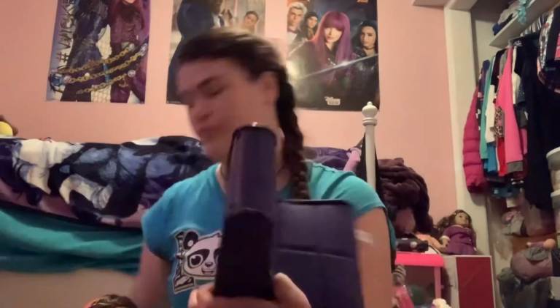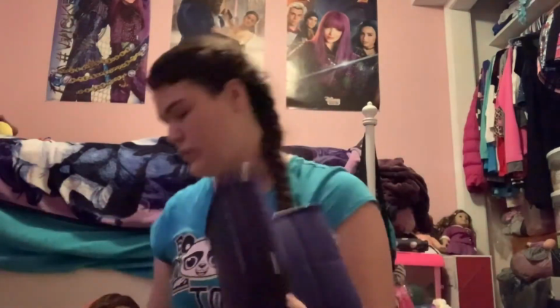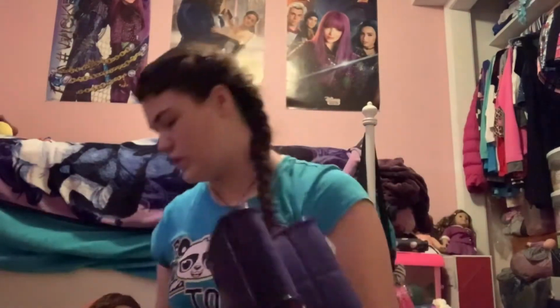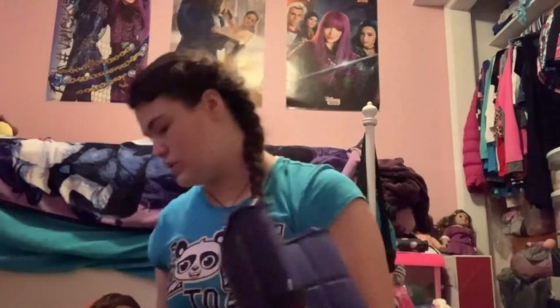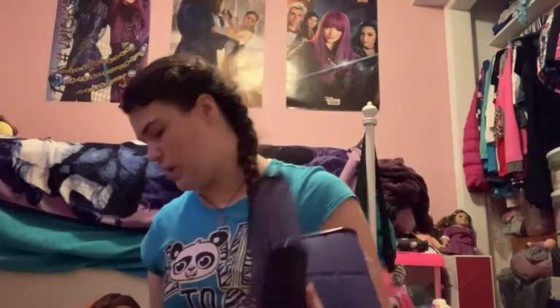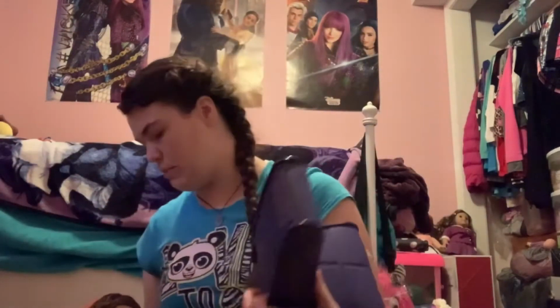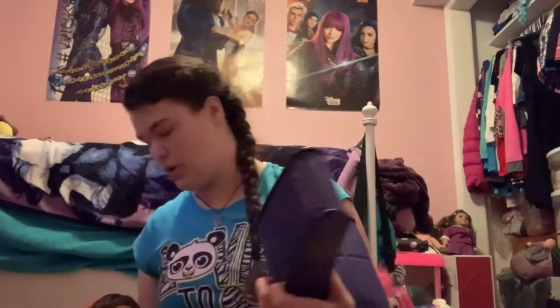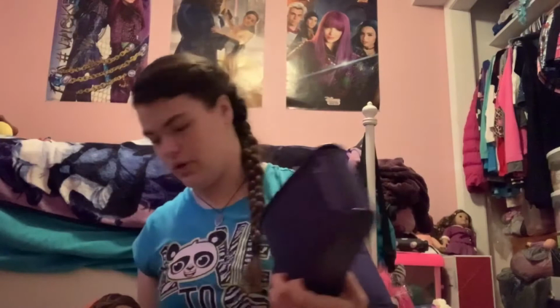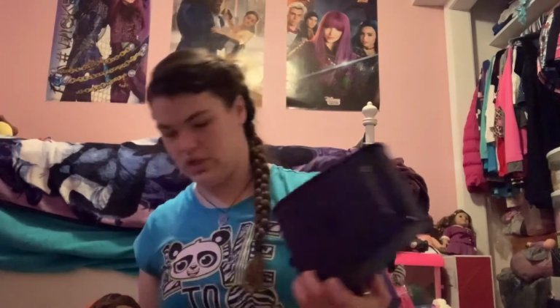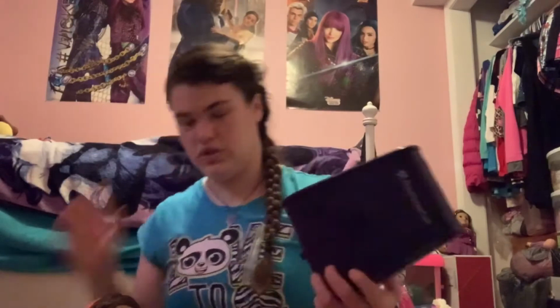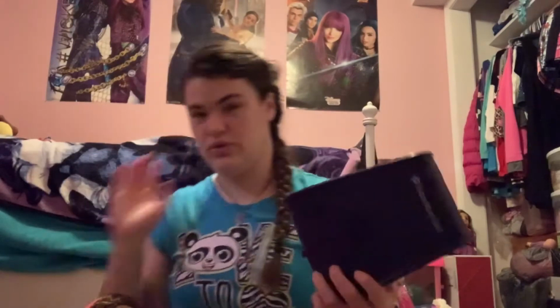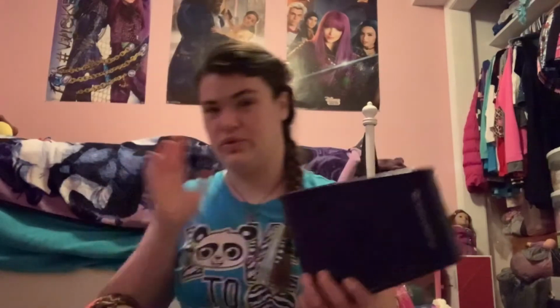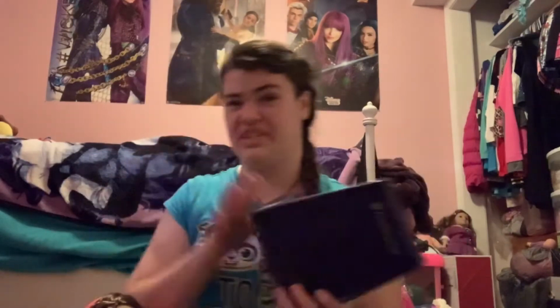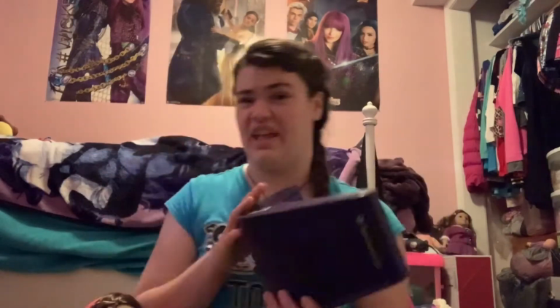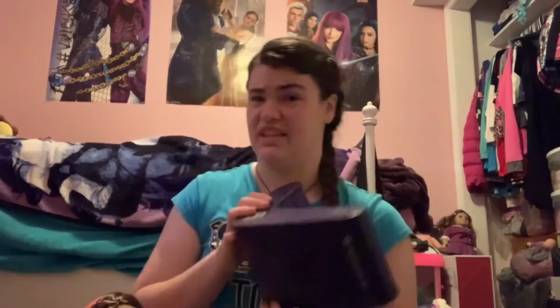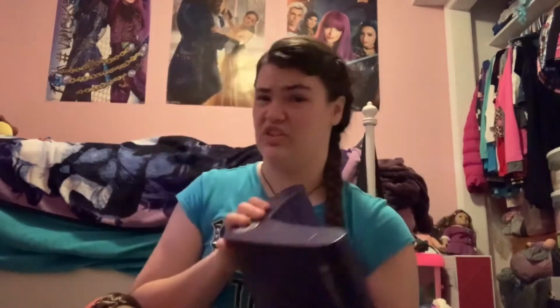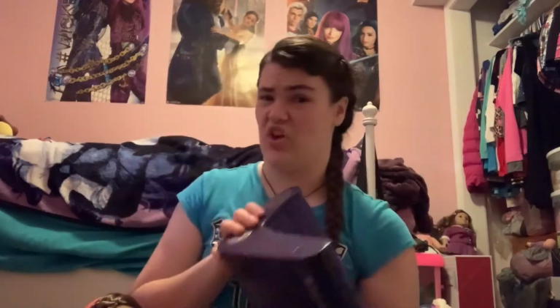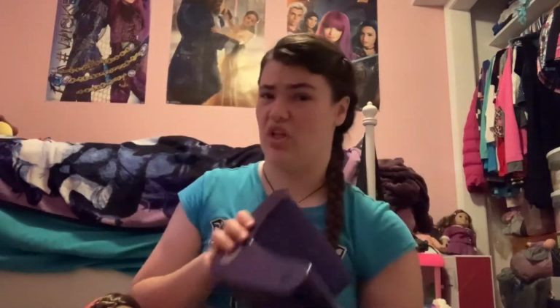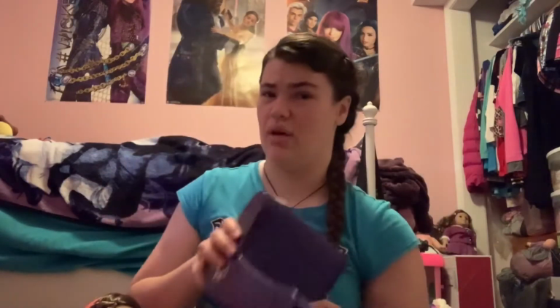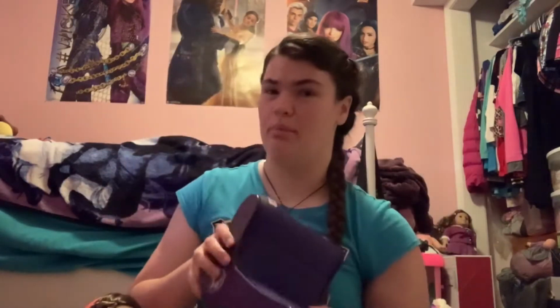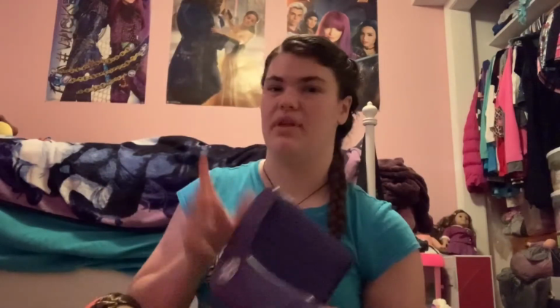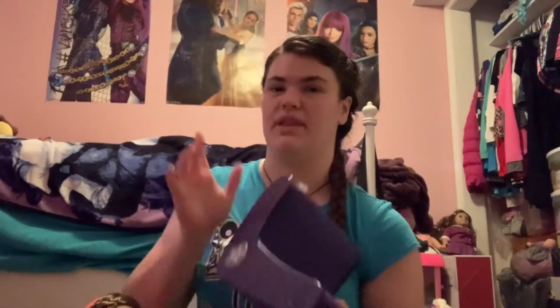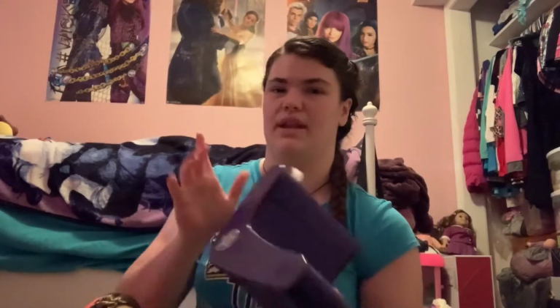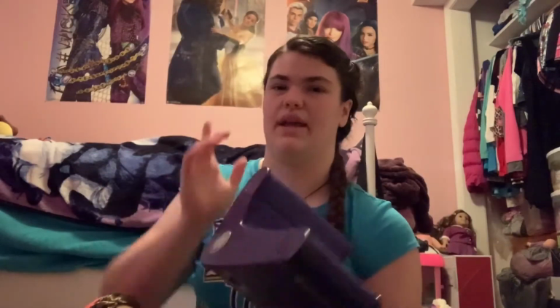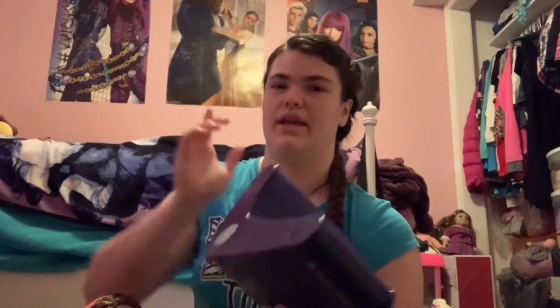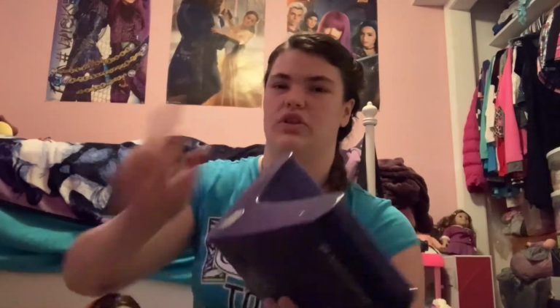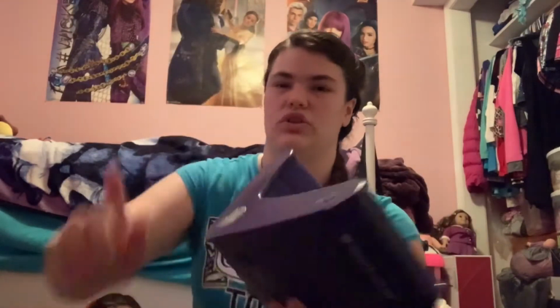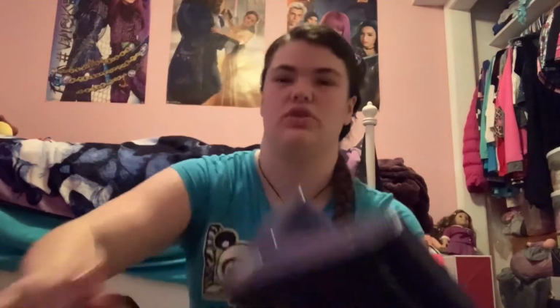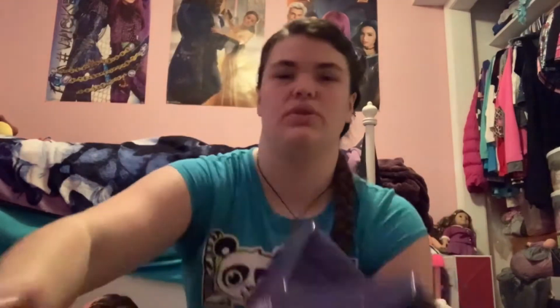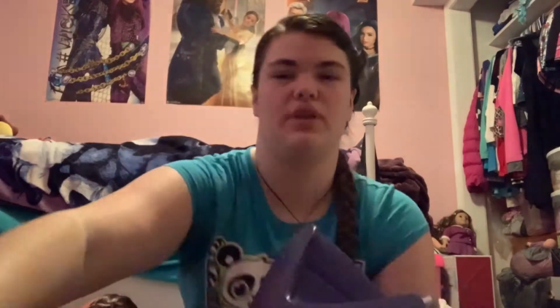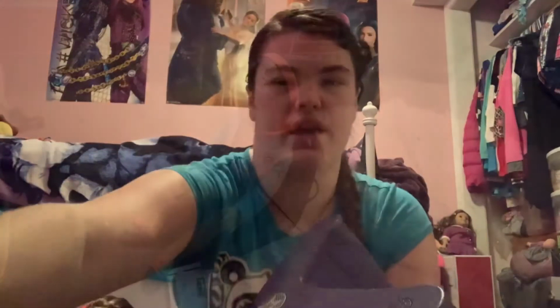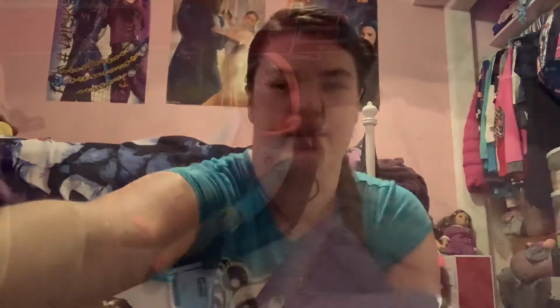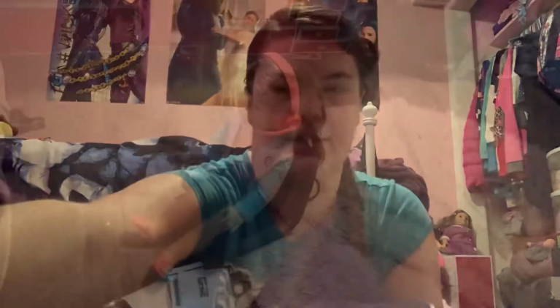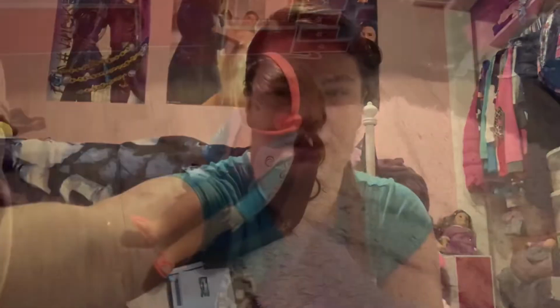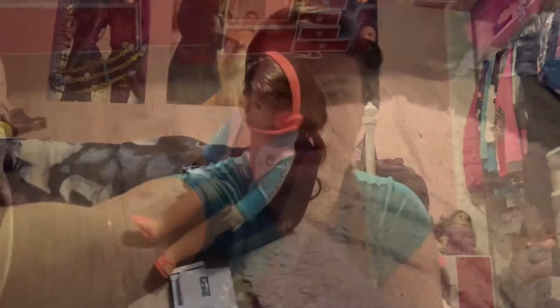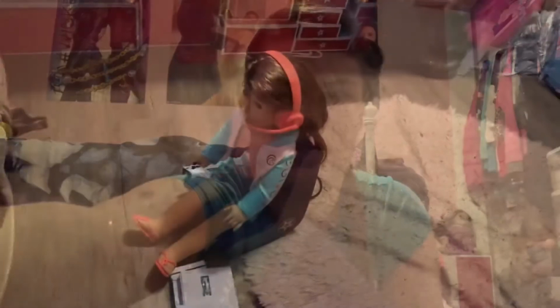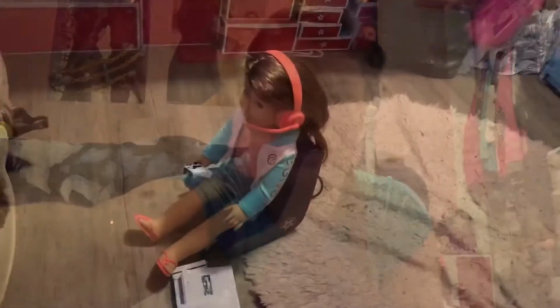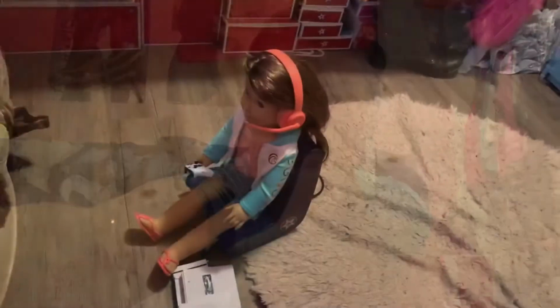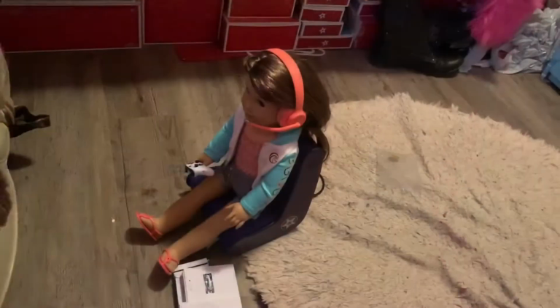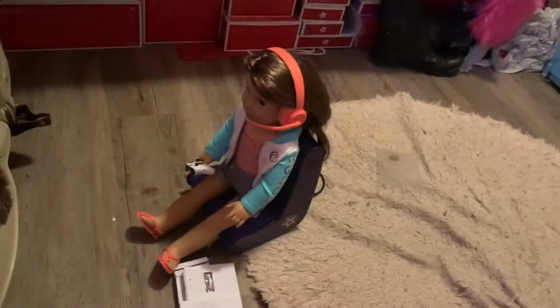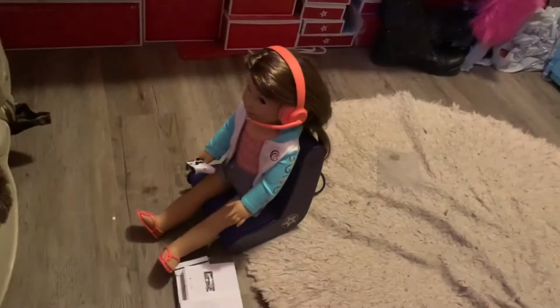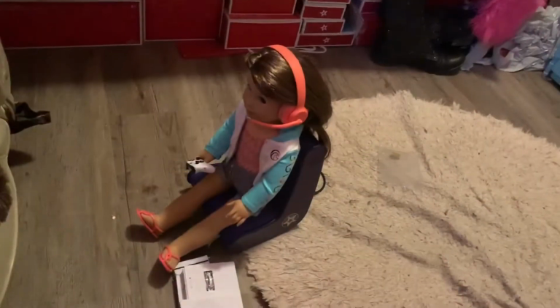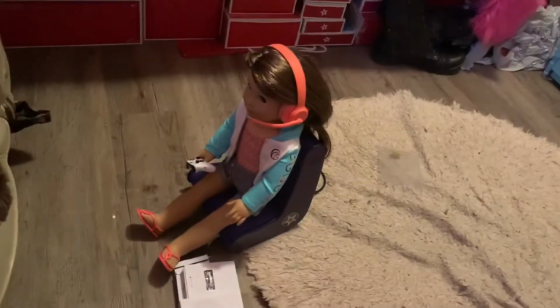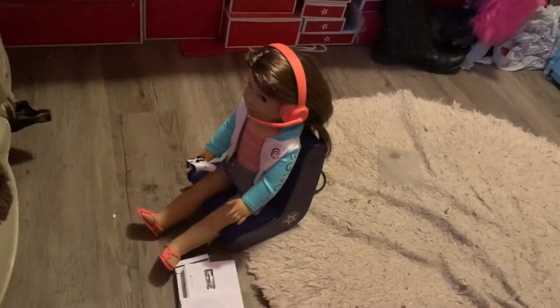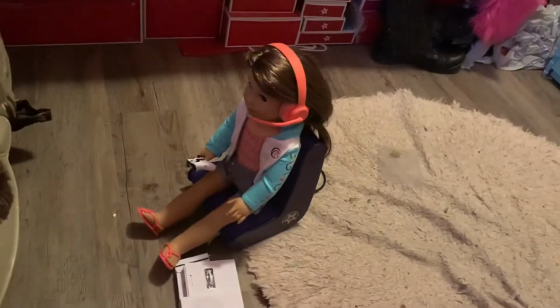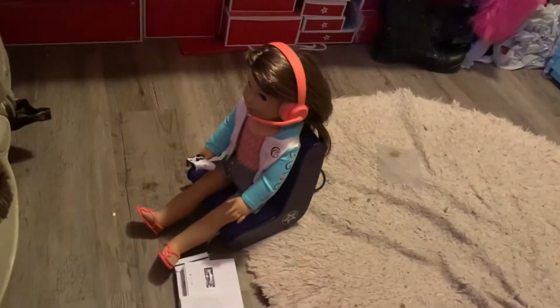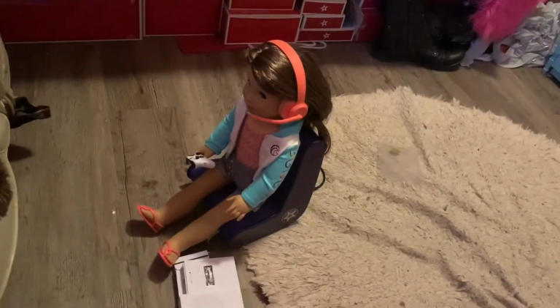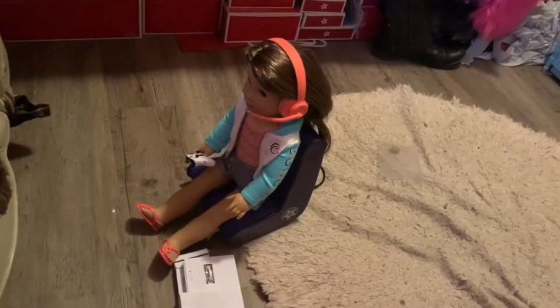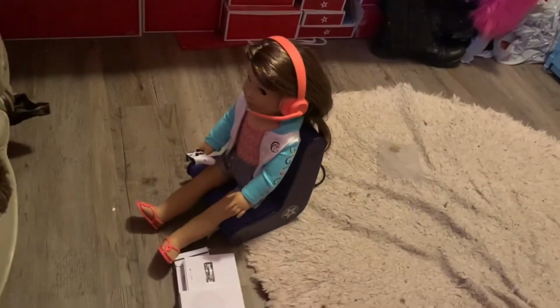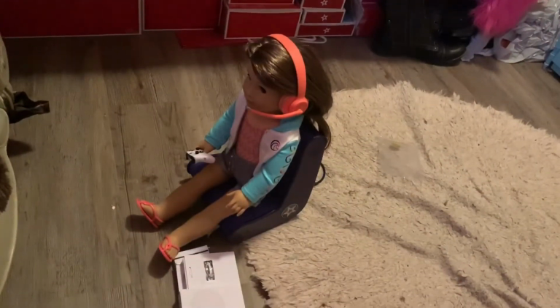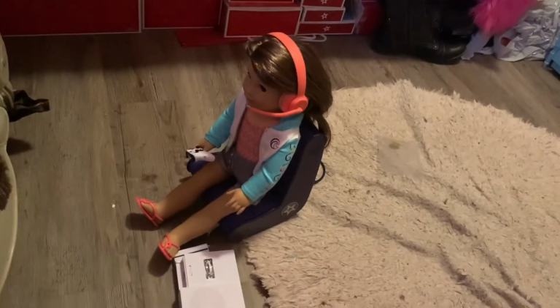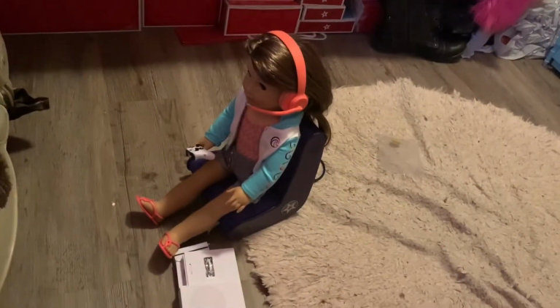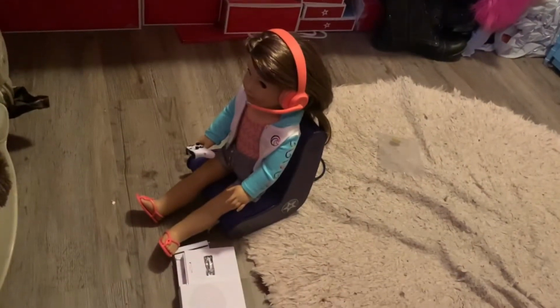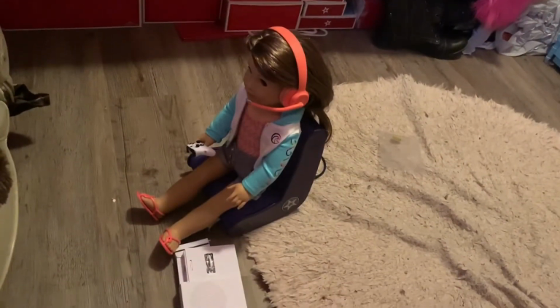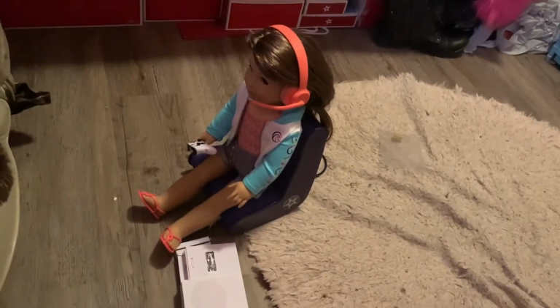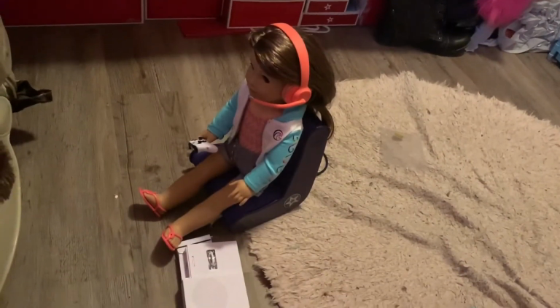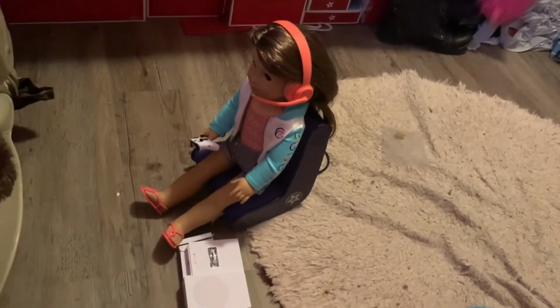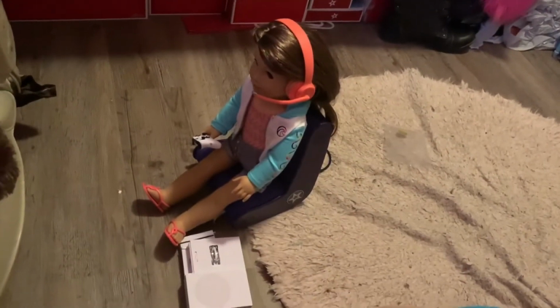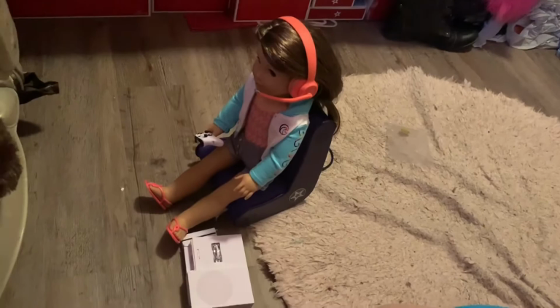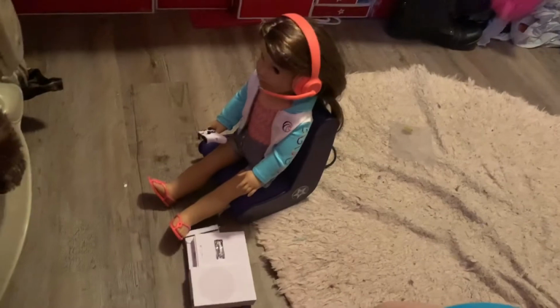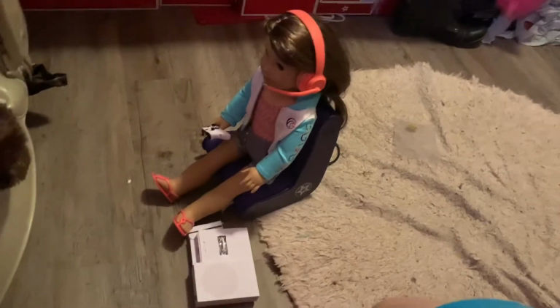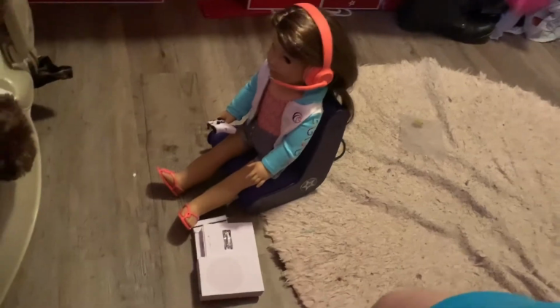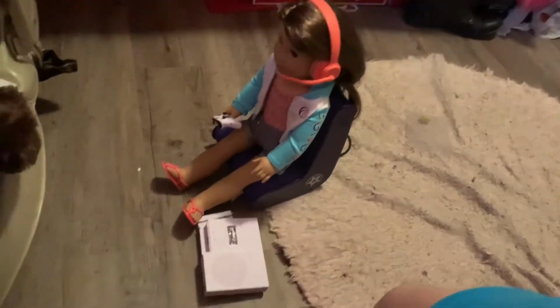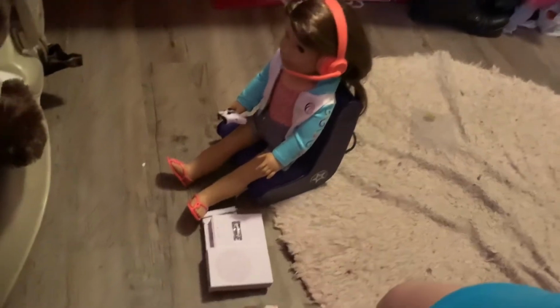So I'm going to set this all up and then I can show you guys. Here is Joss sitting in the gaming chair playing on the Xbox.